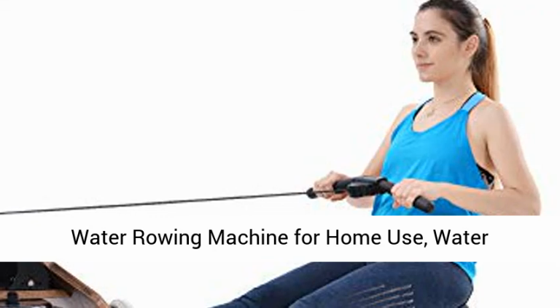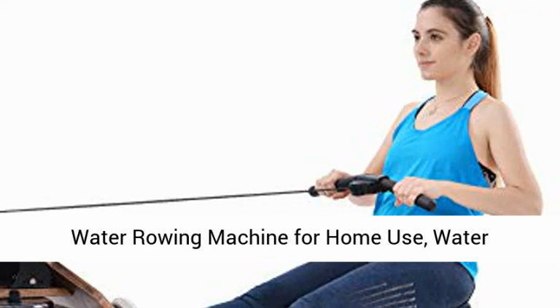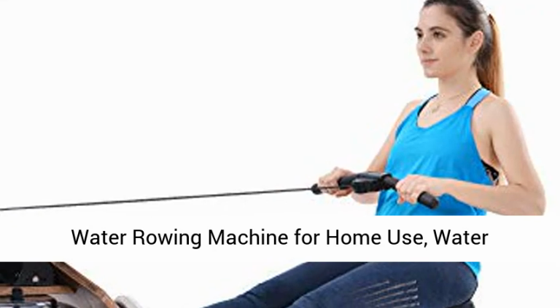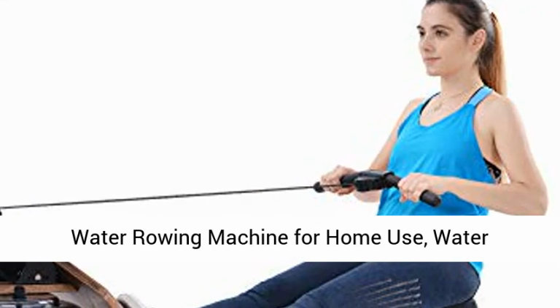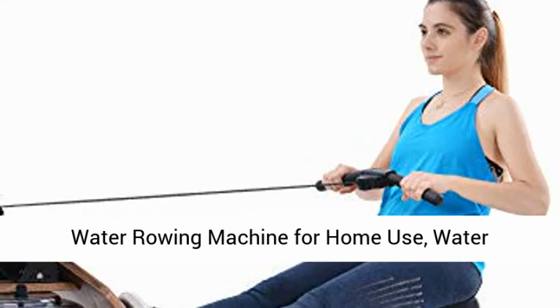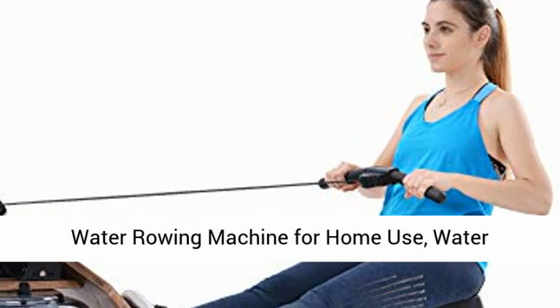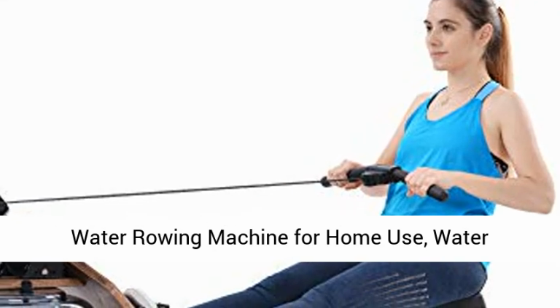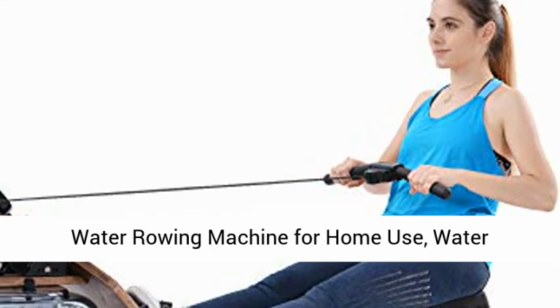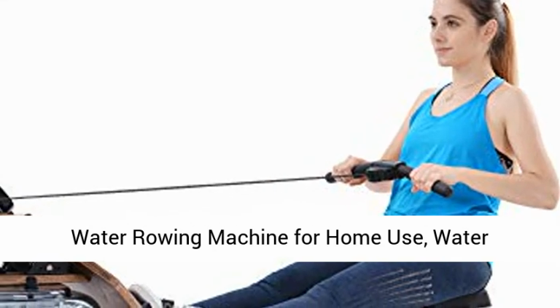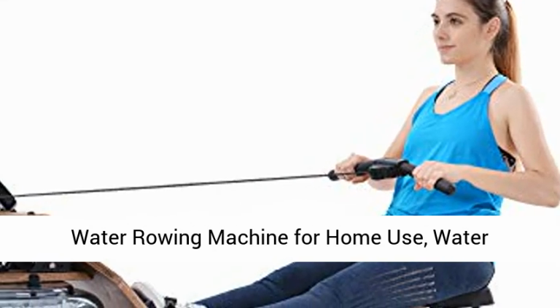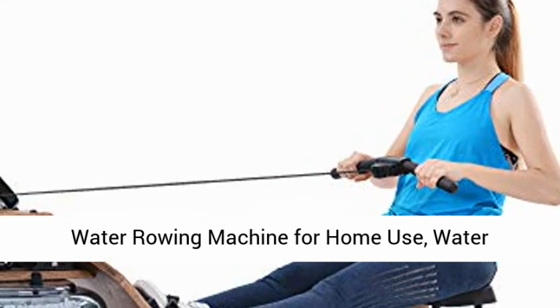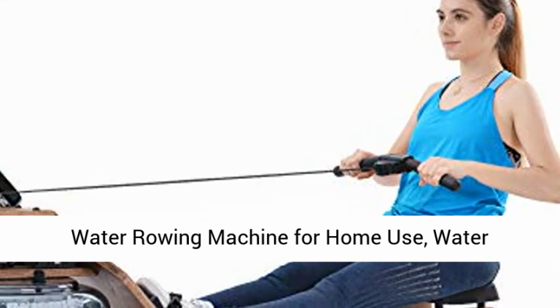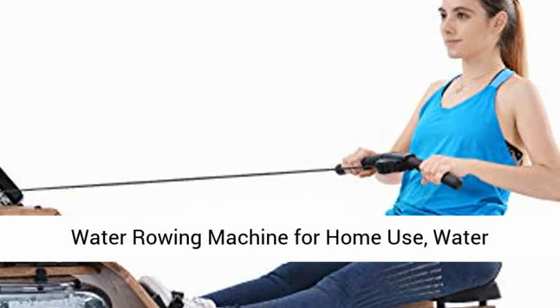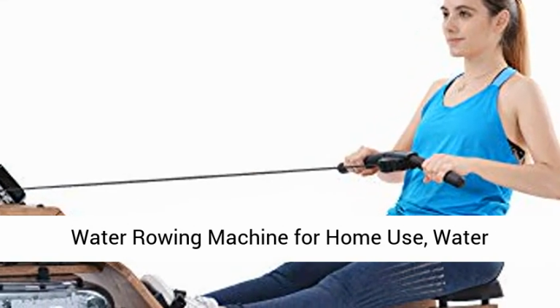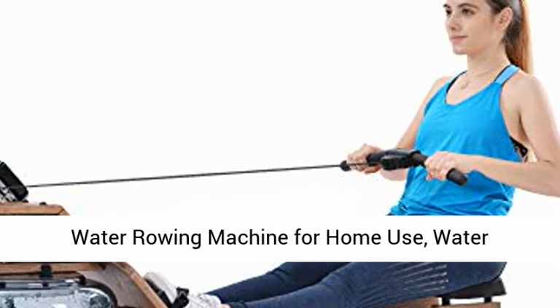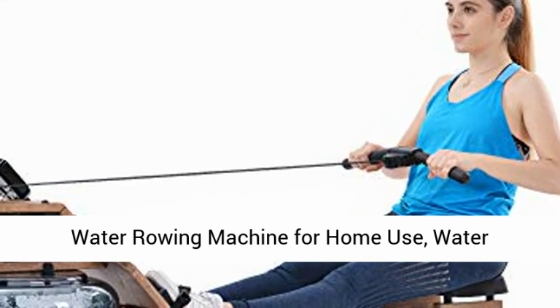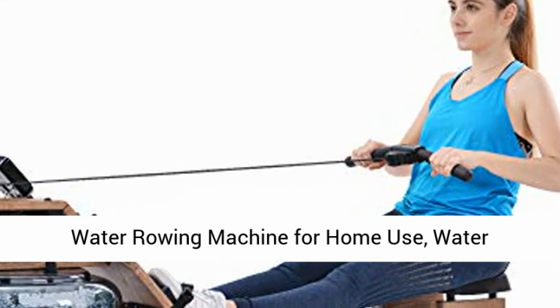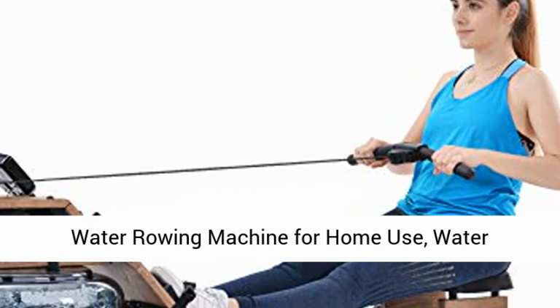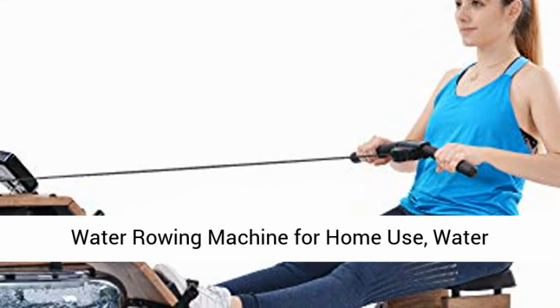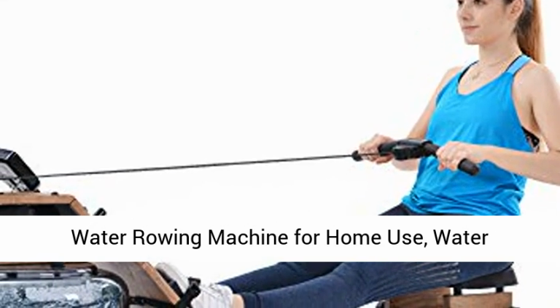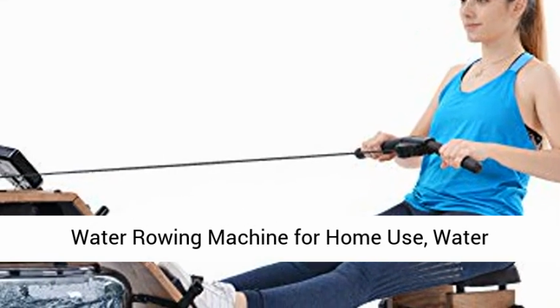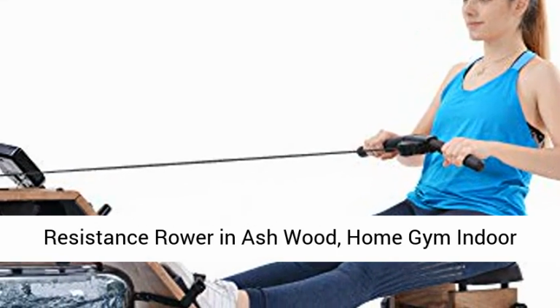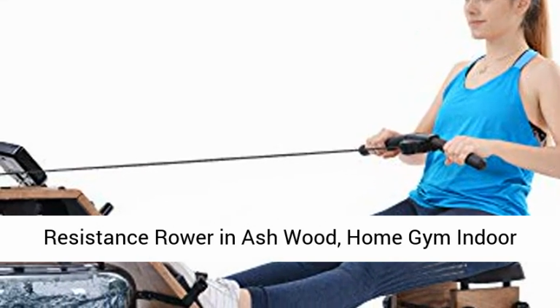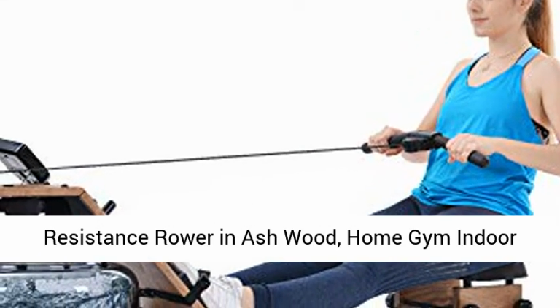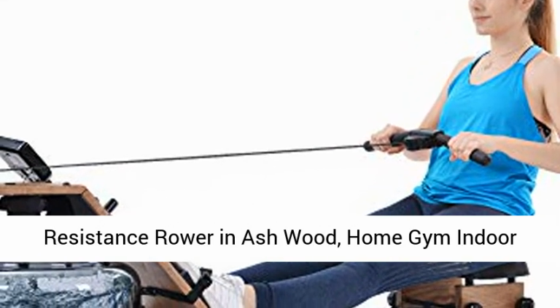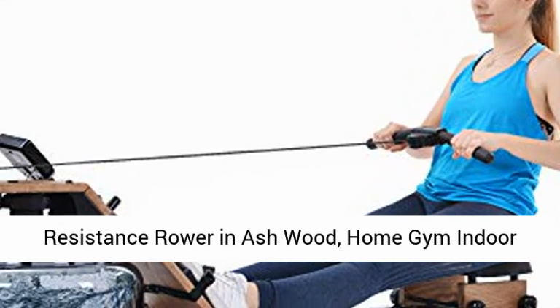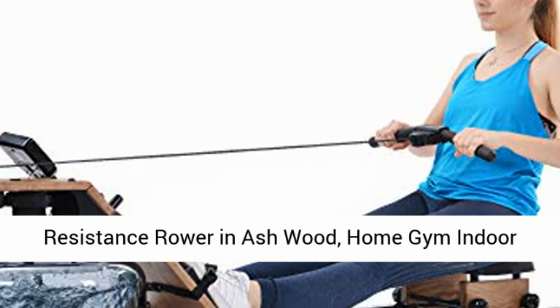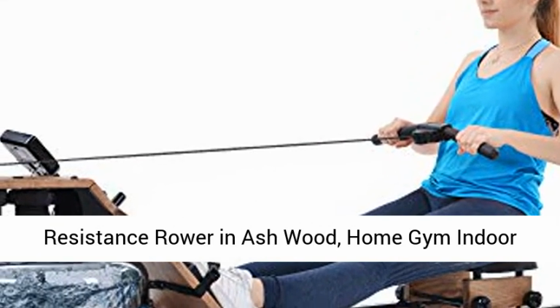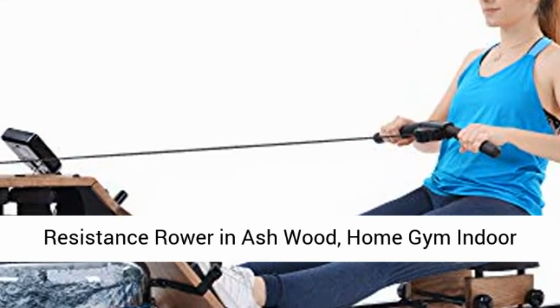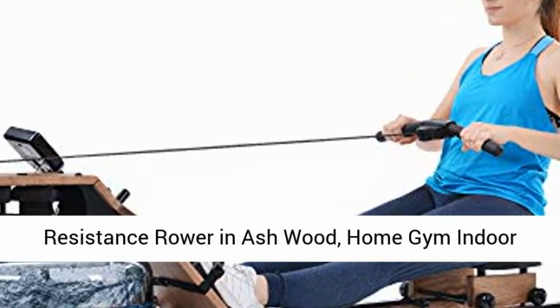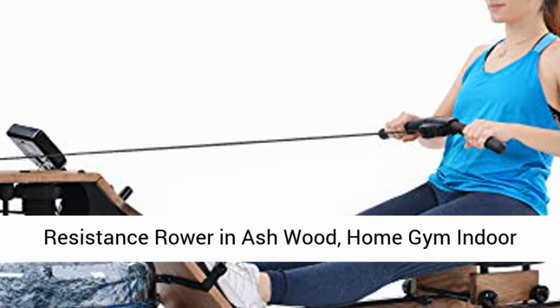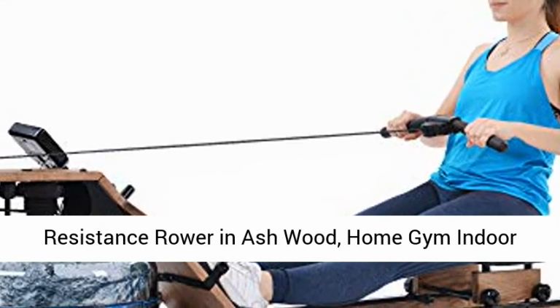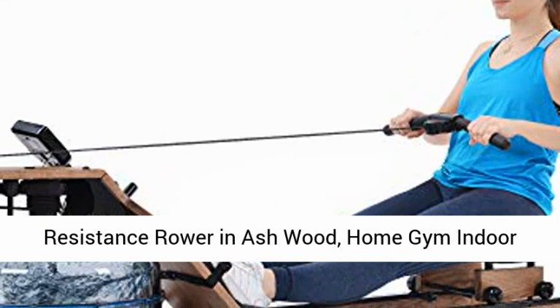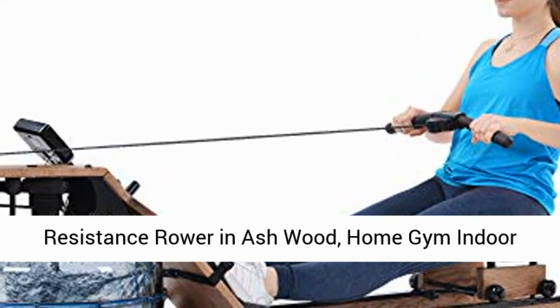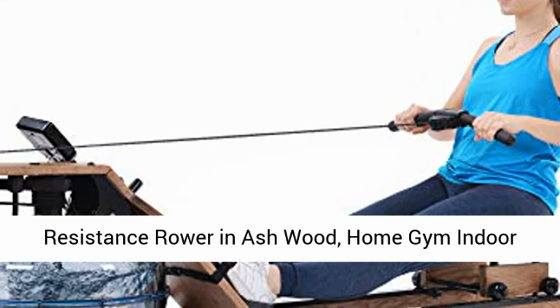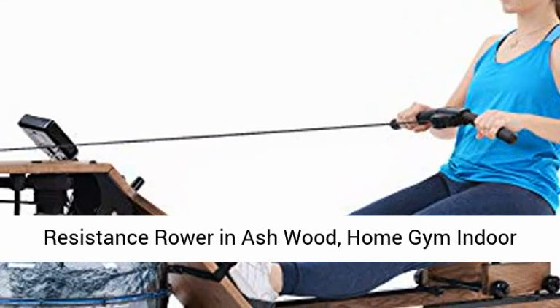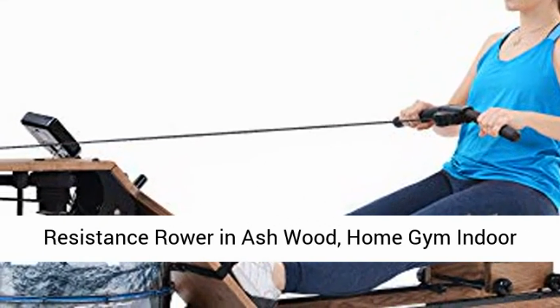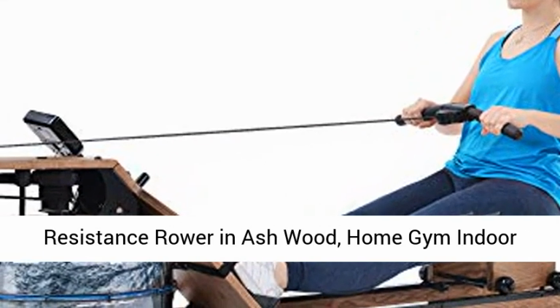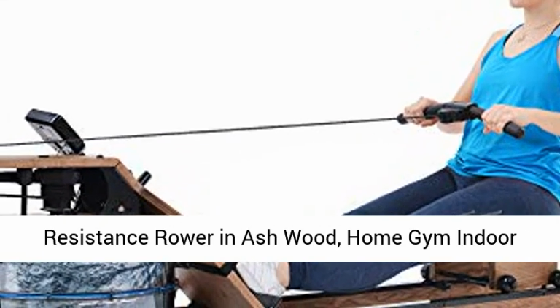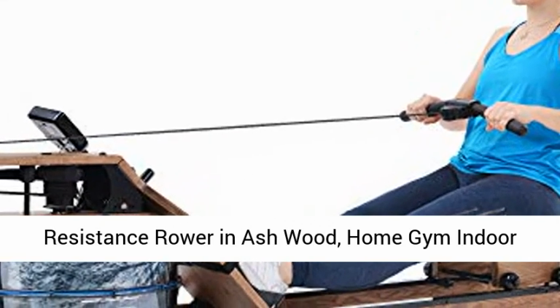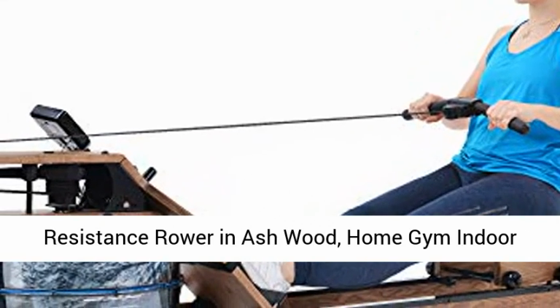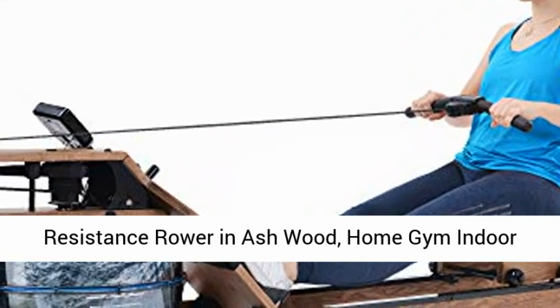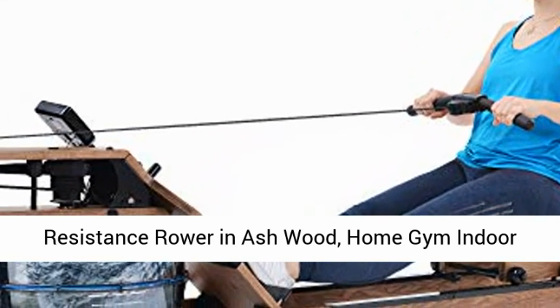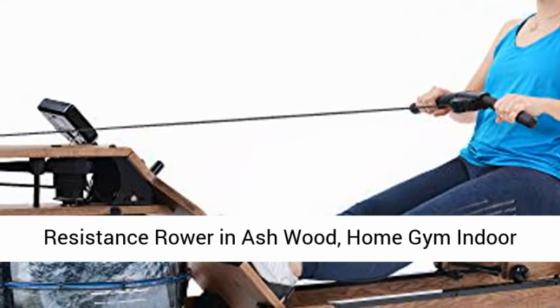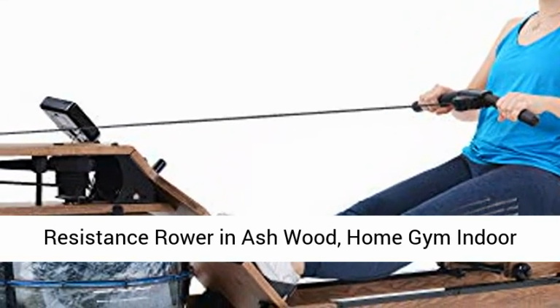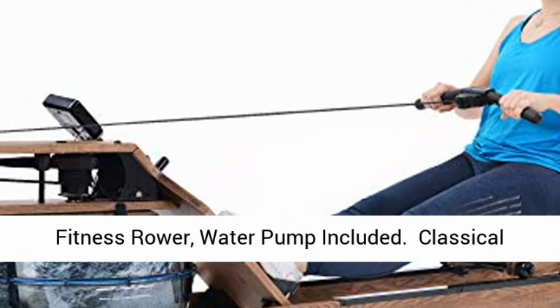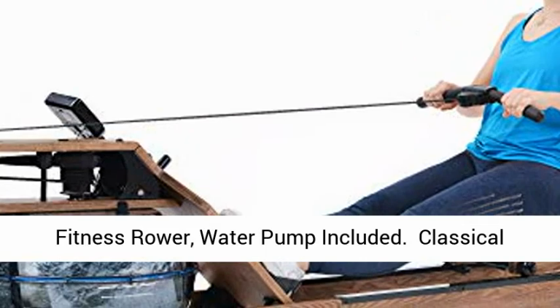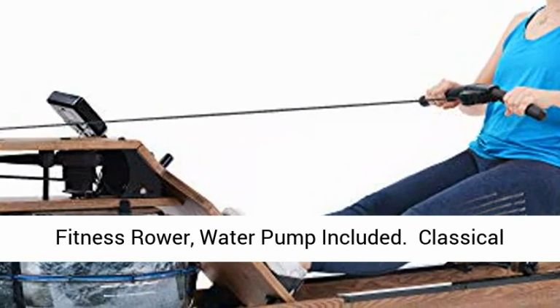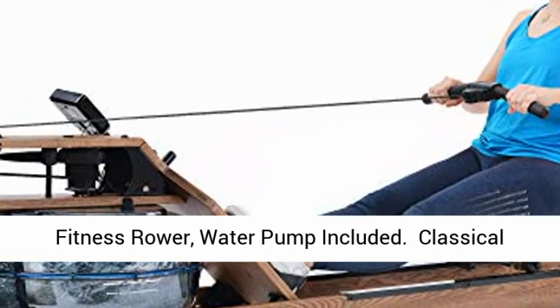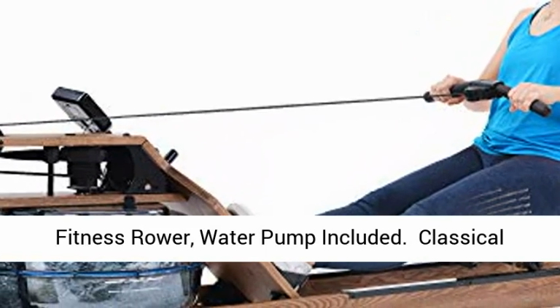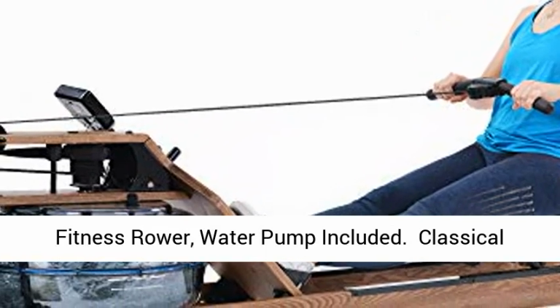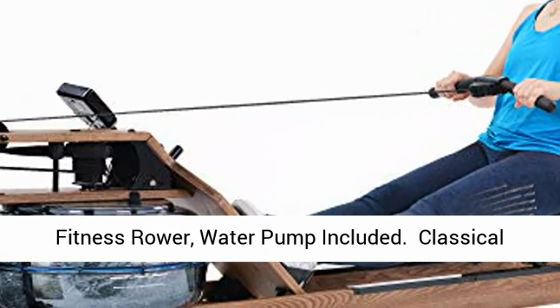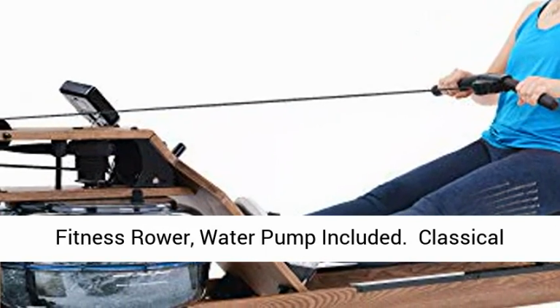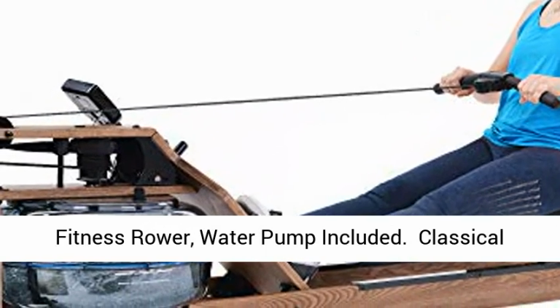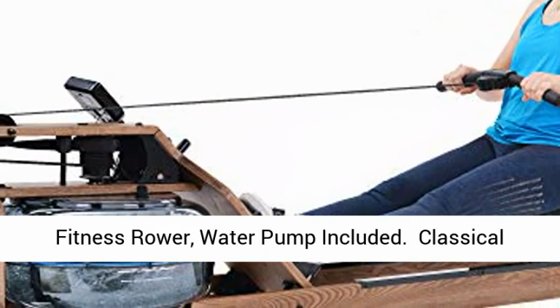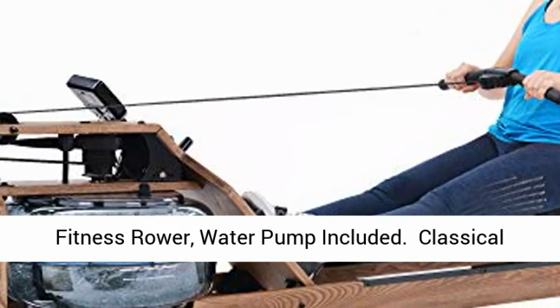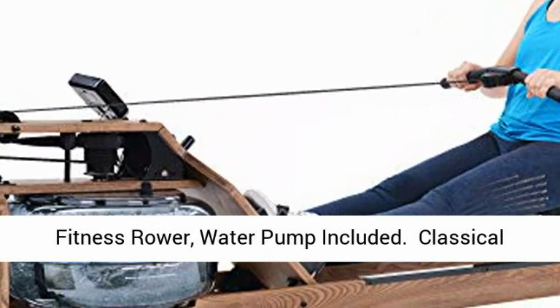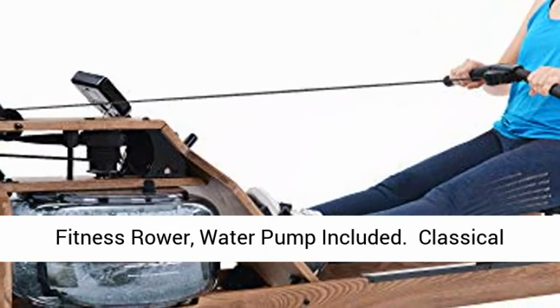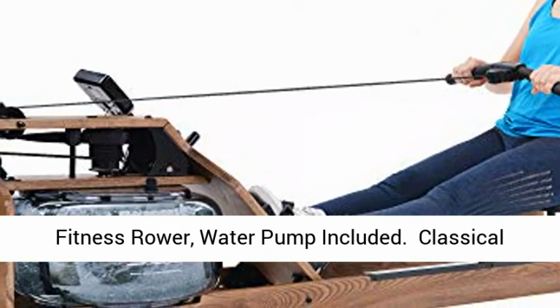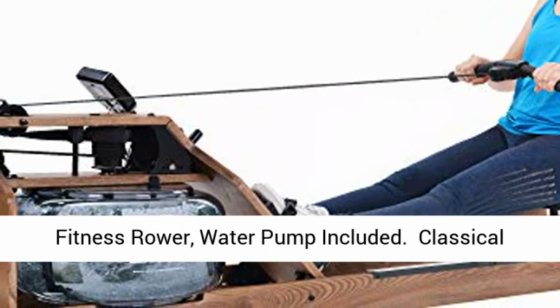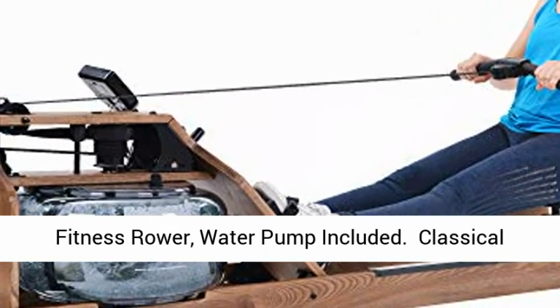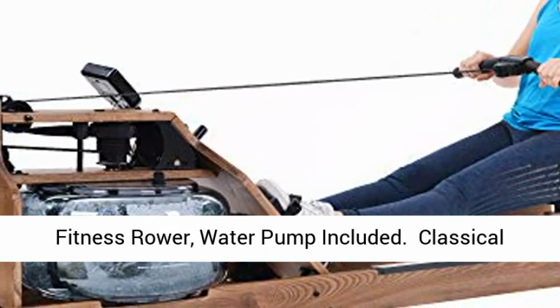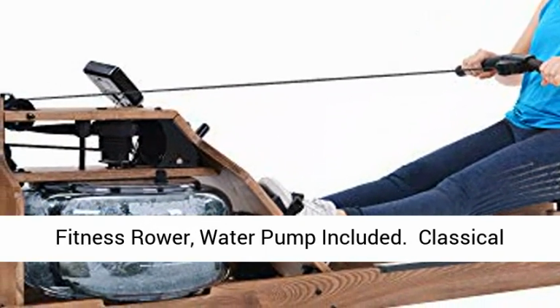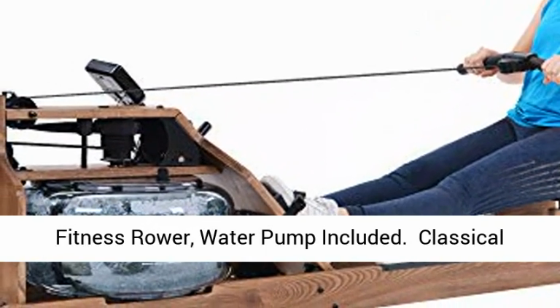Water Rowing Machine for Home Use. Water Resistance Rower in Ashwood. Home Gym Indoor Fitness Rower. Water Pump Included.